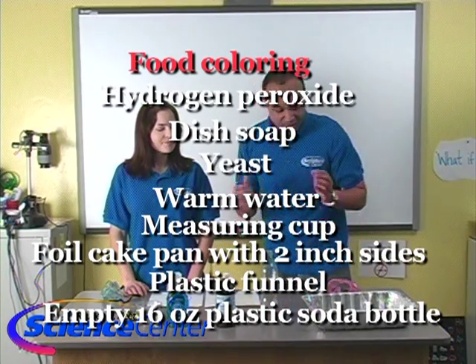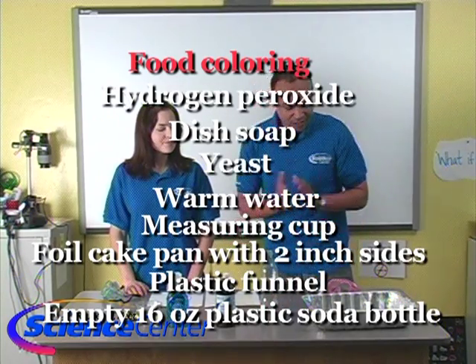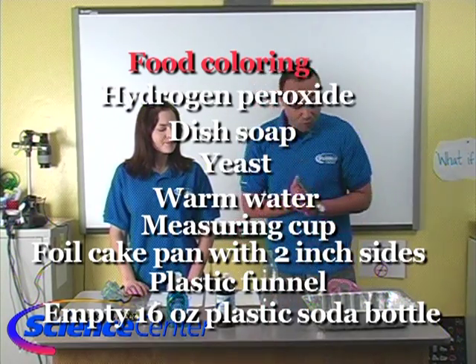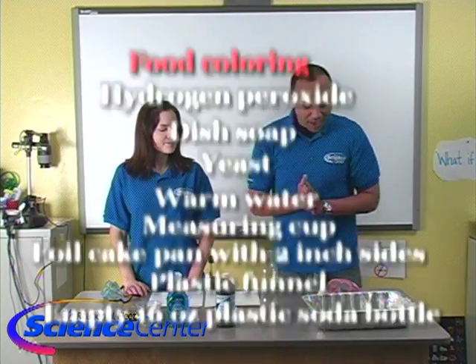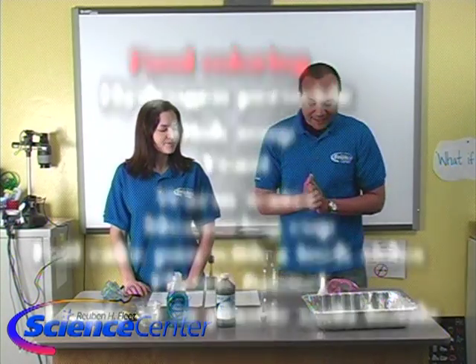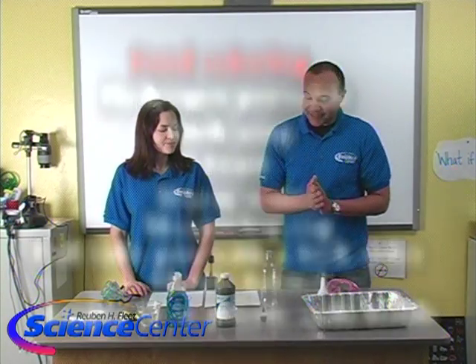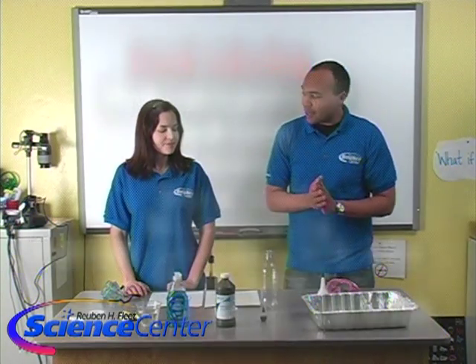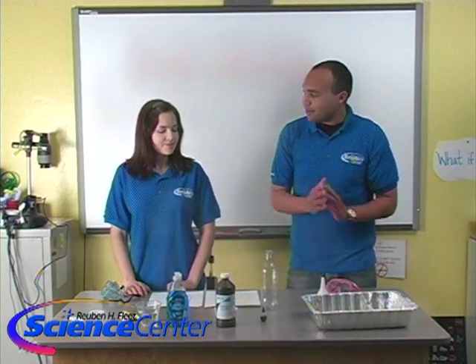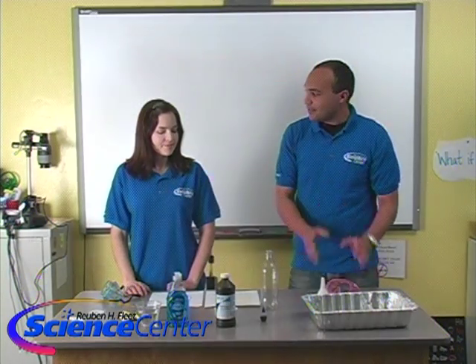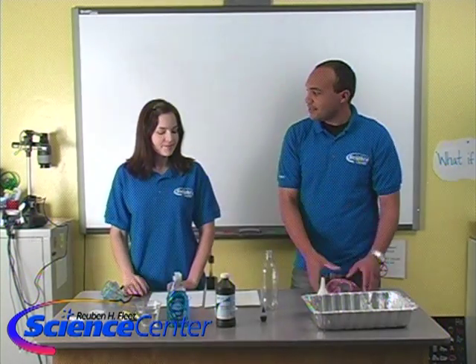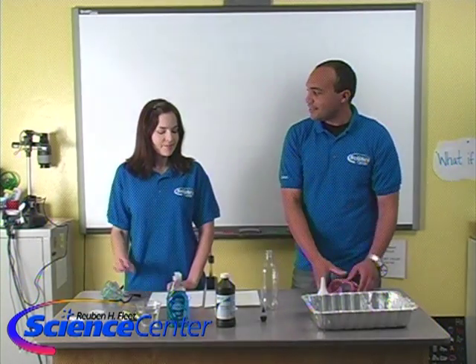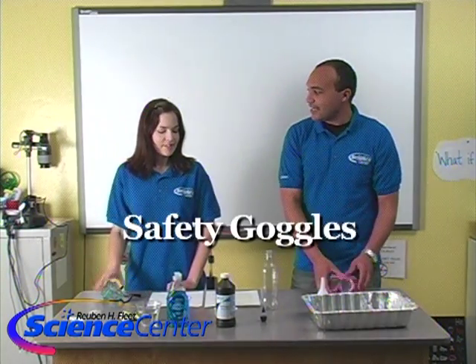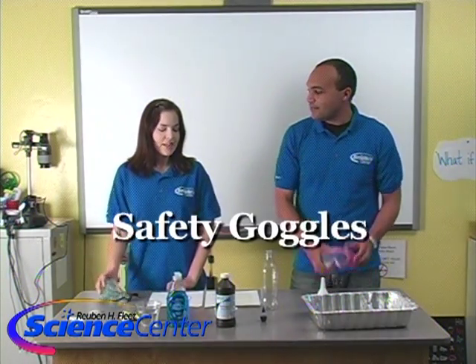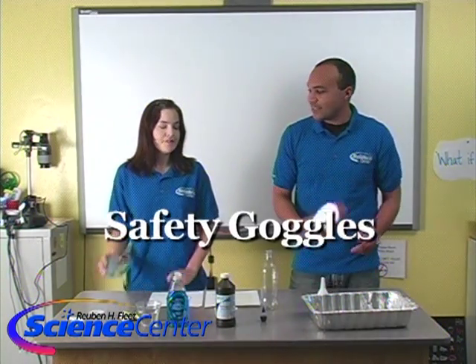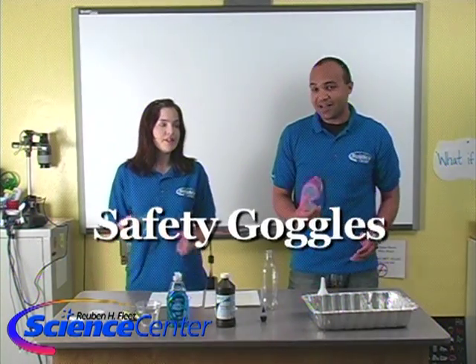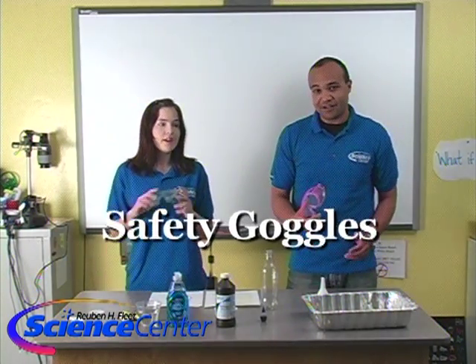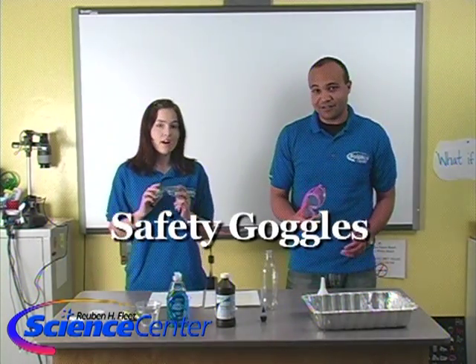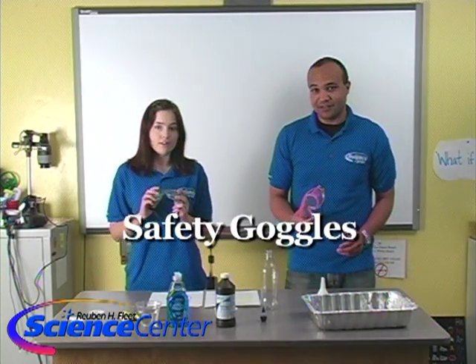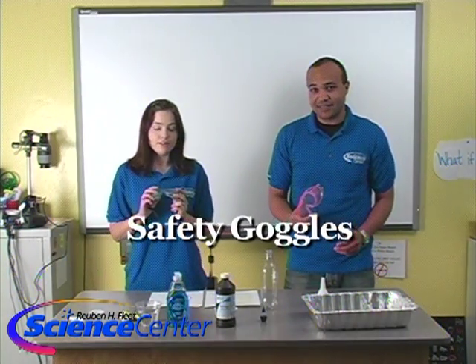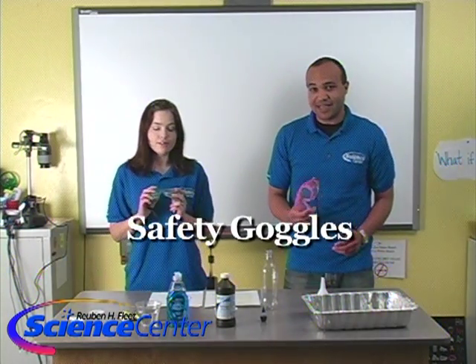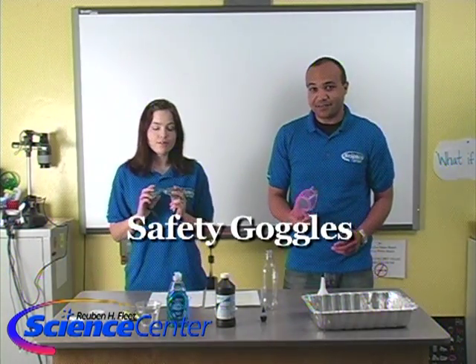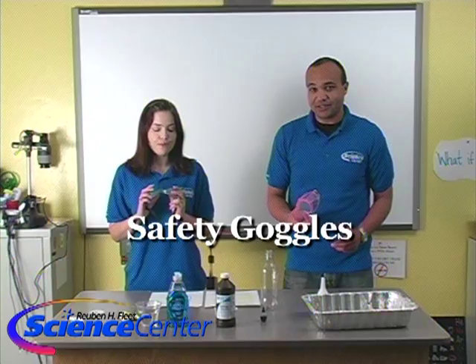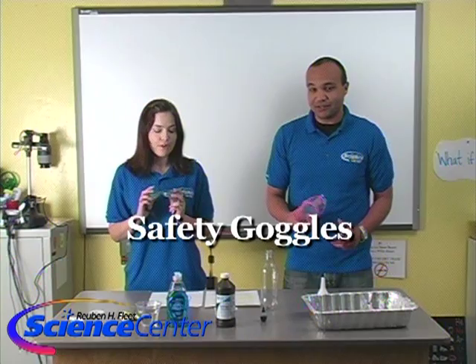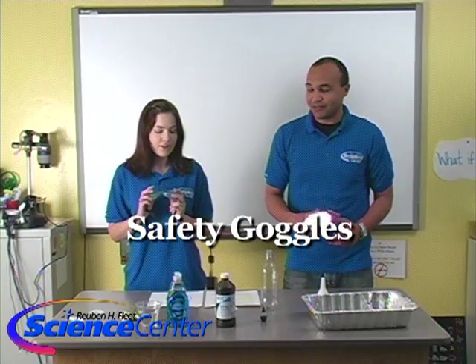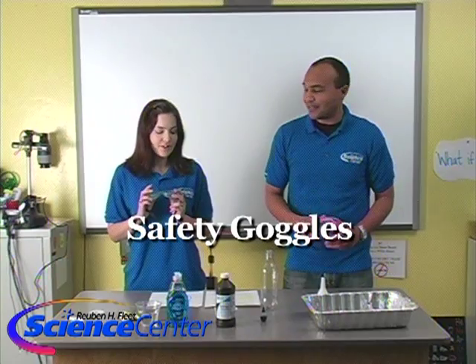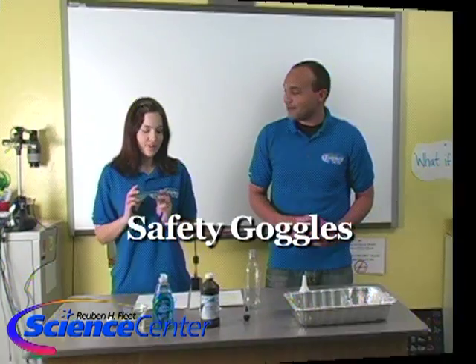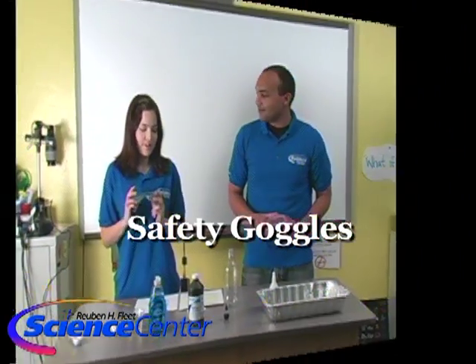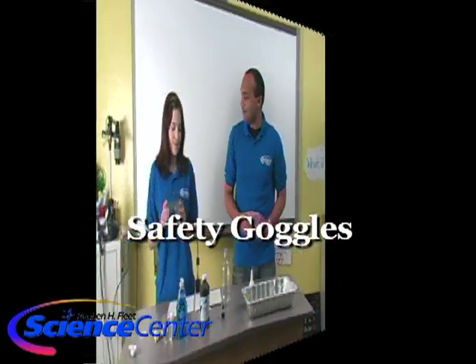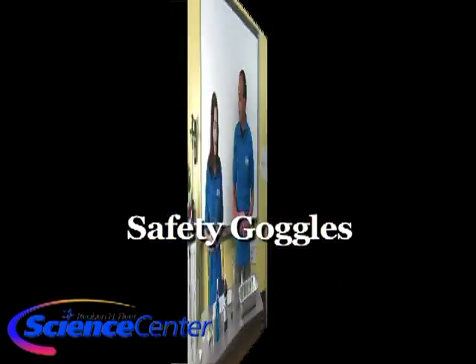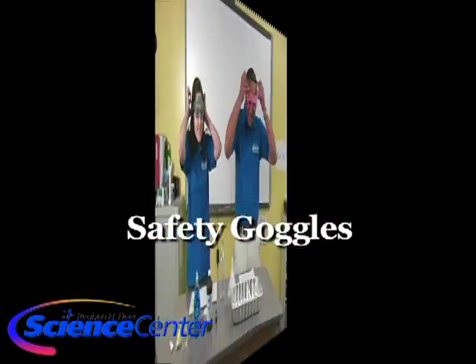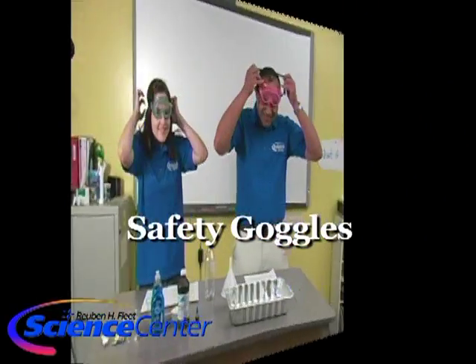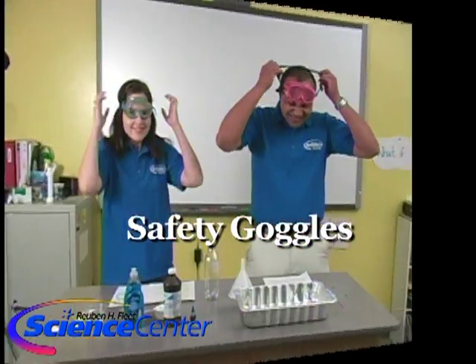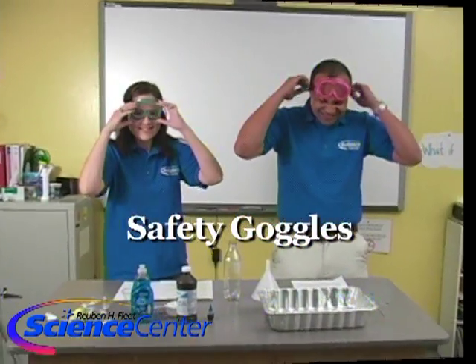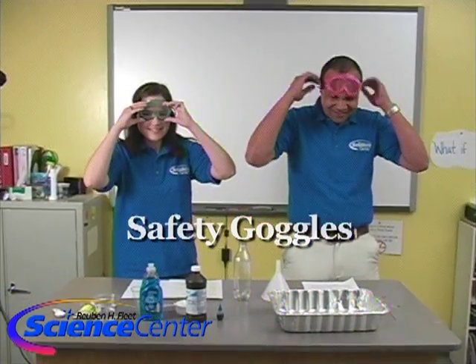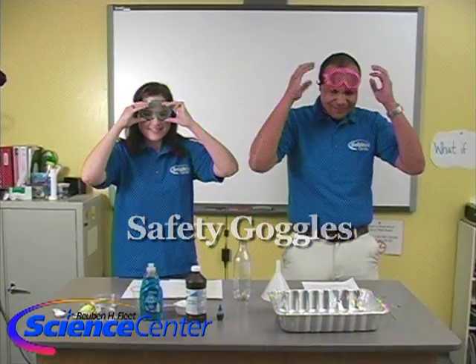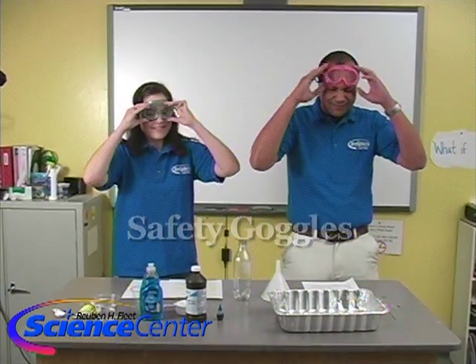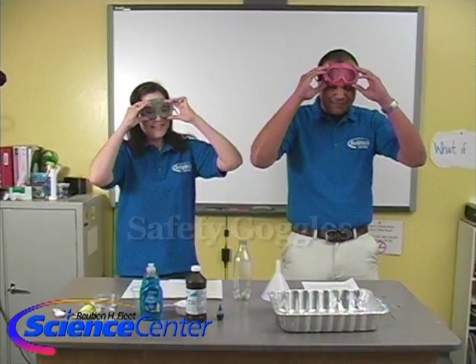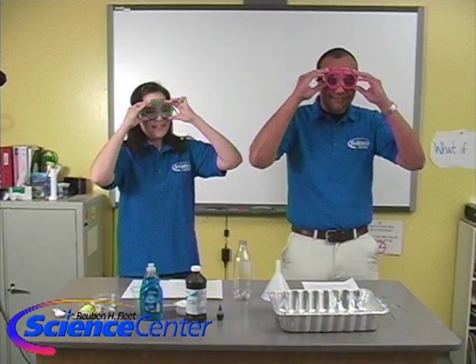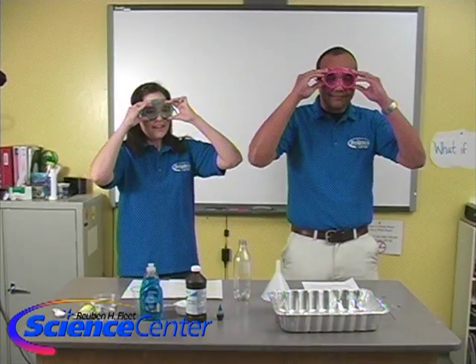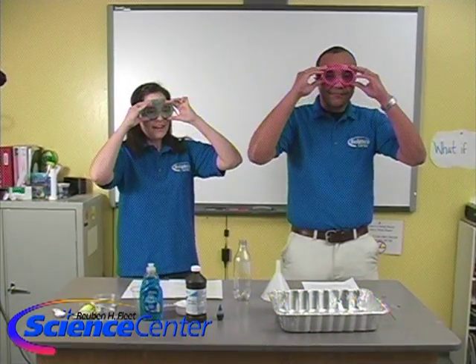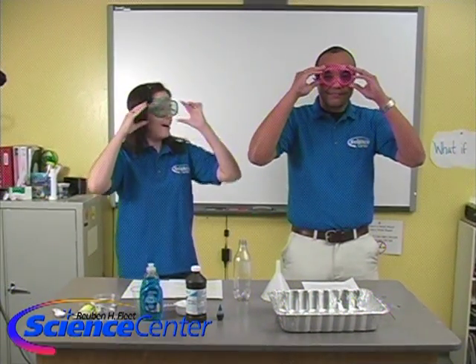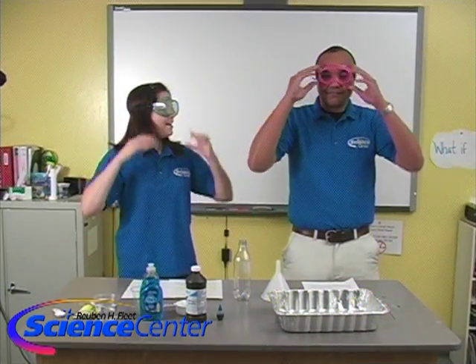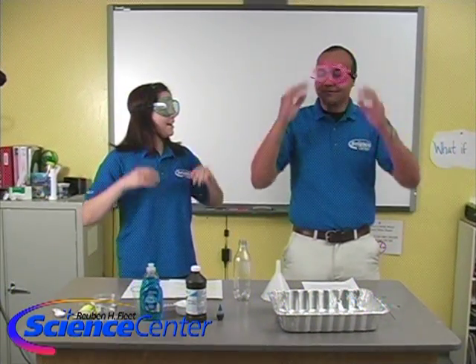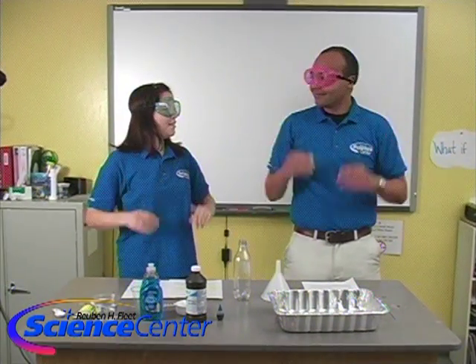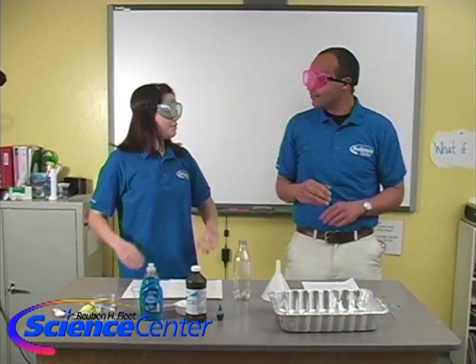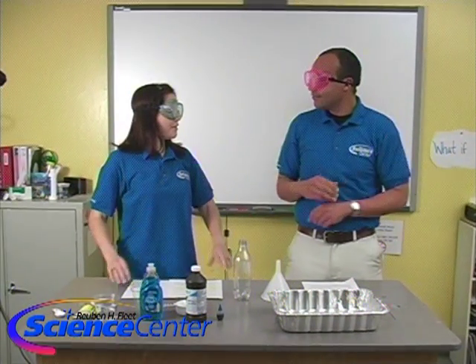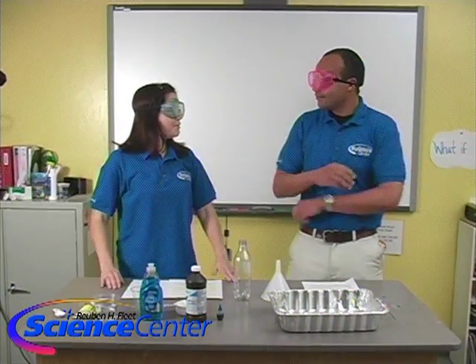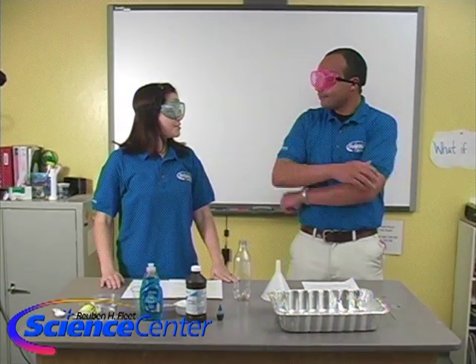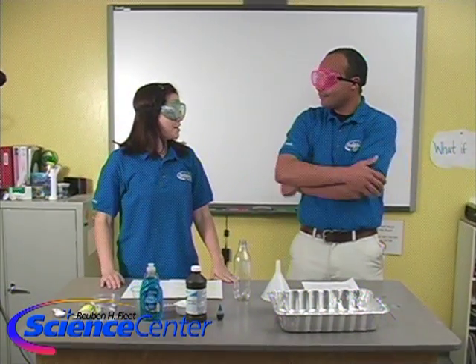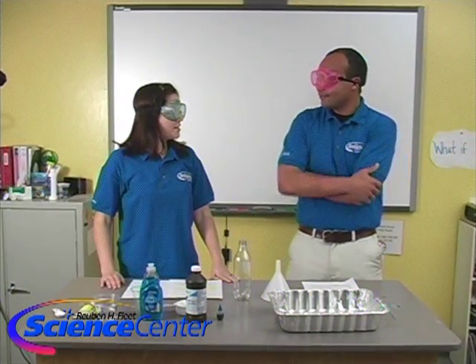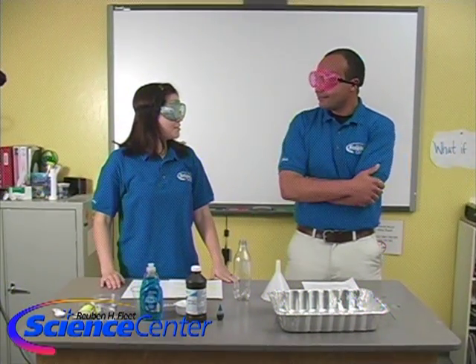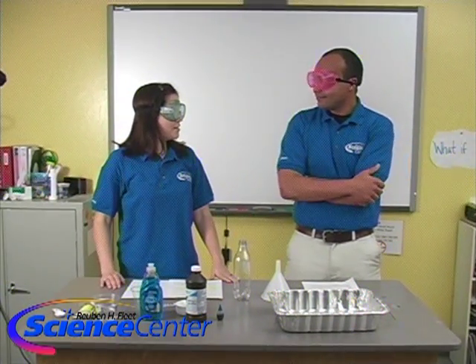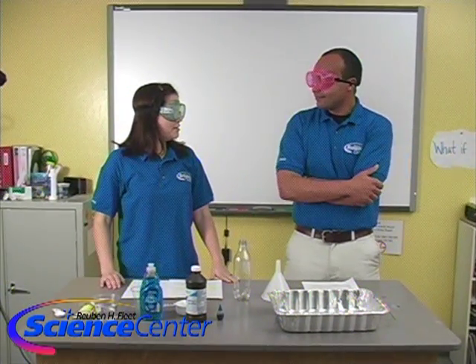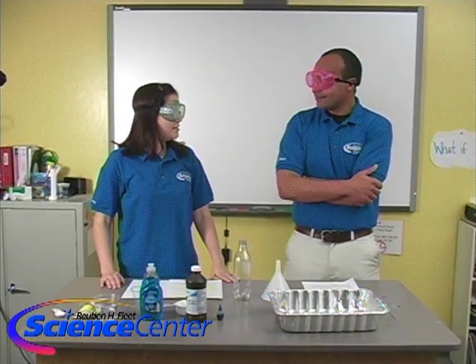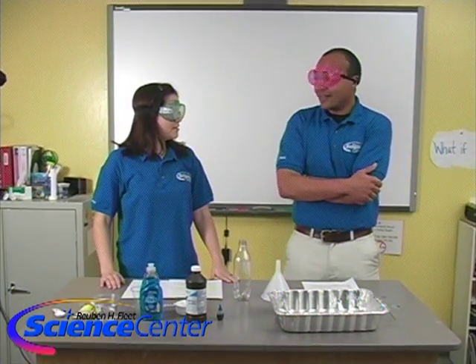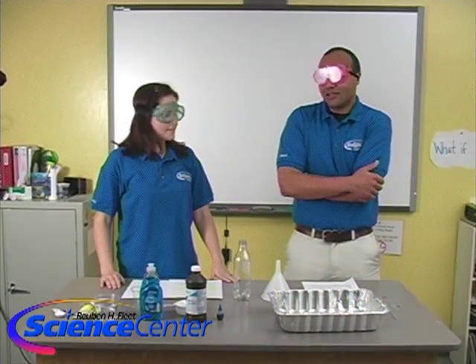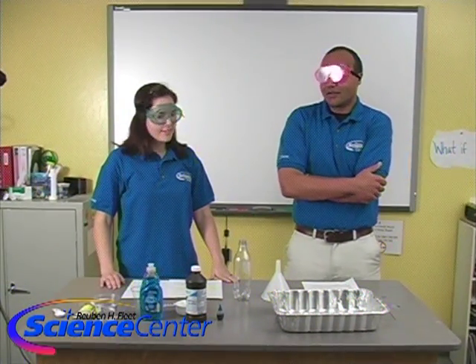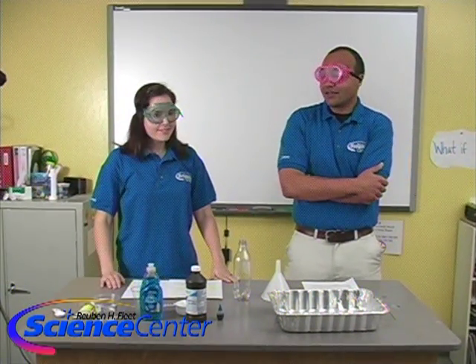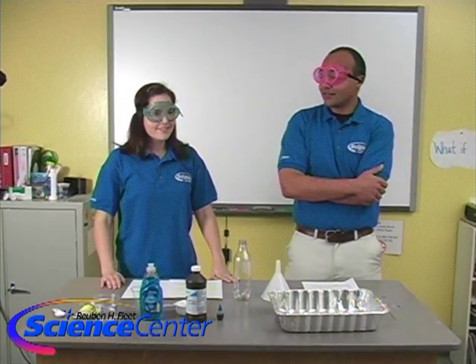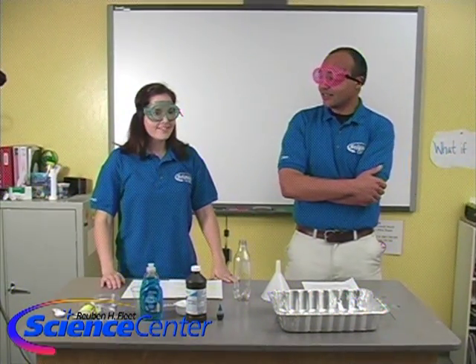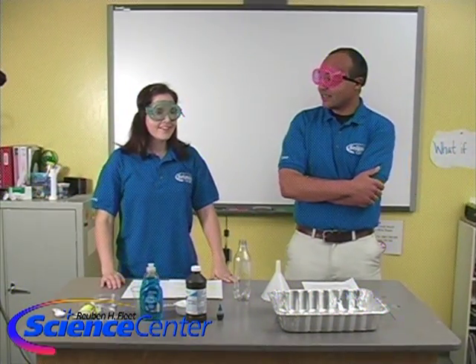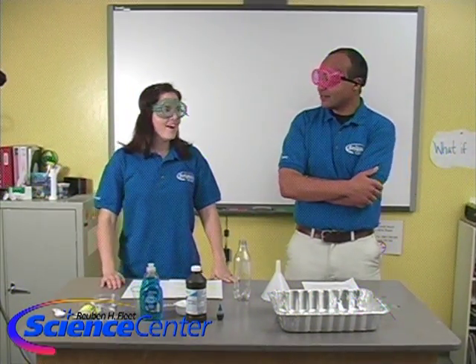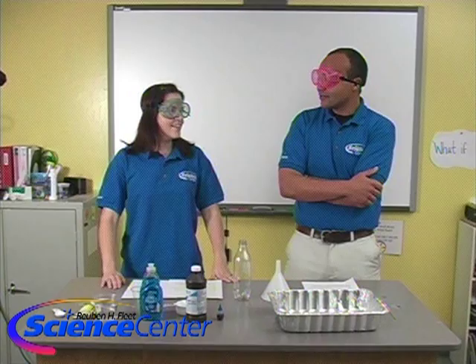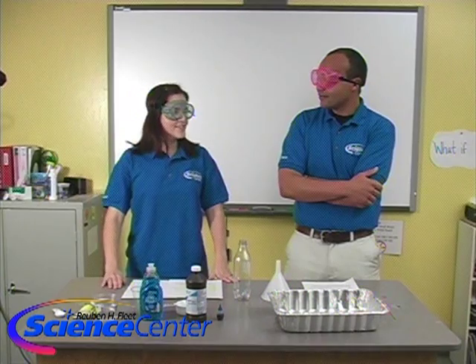And of course we're going to want some safety goggles. Absolutely, for sure. I feel ready for science. I look ready for science. Awesome.